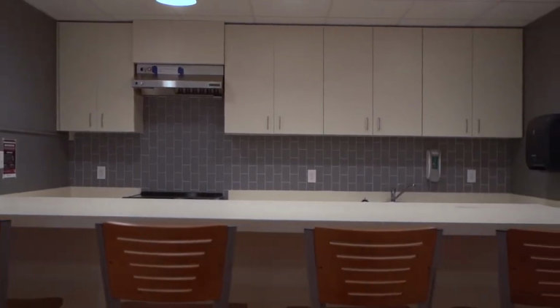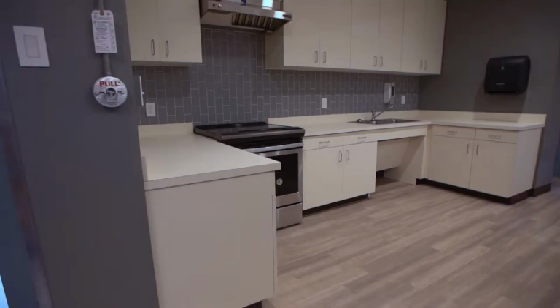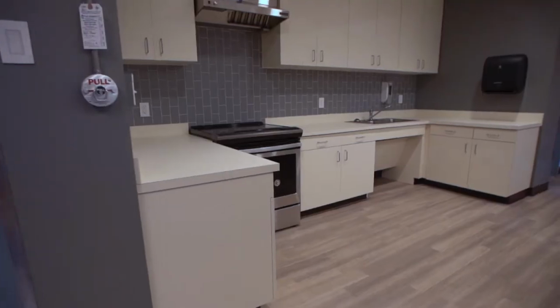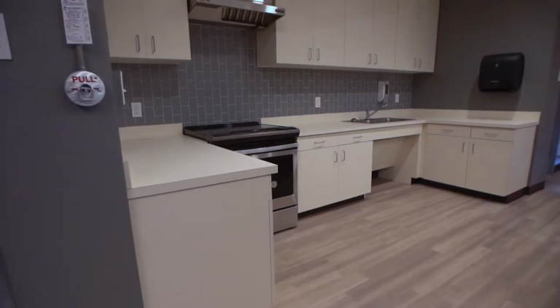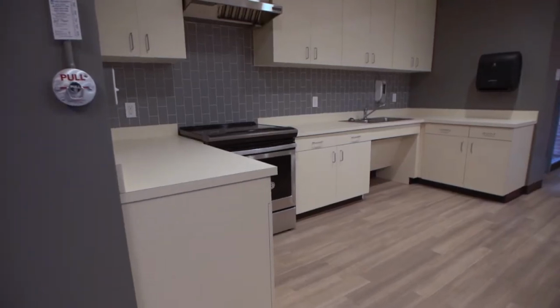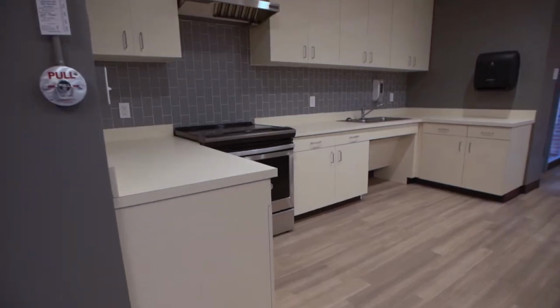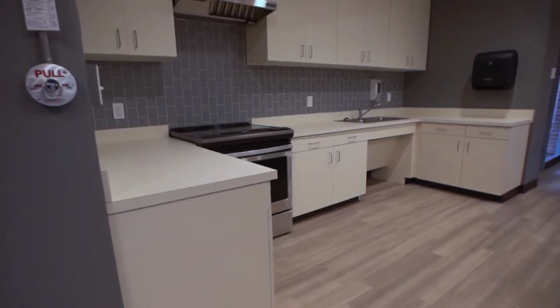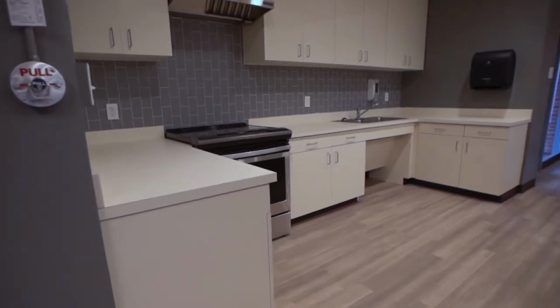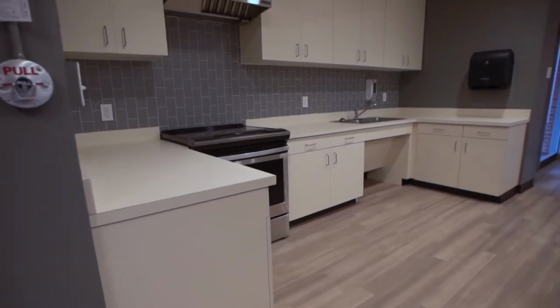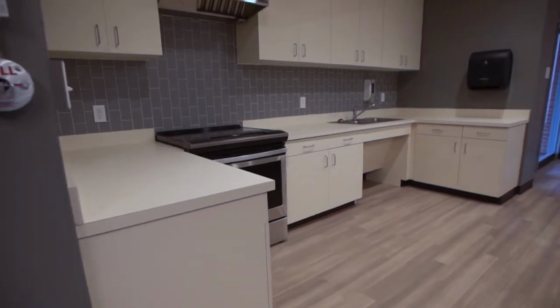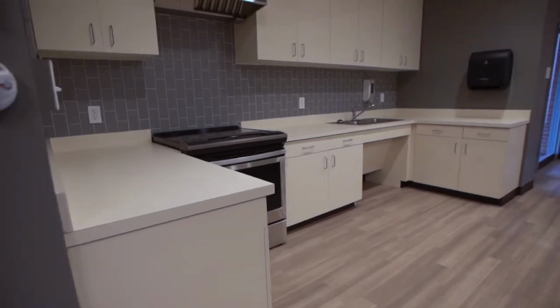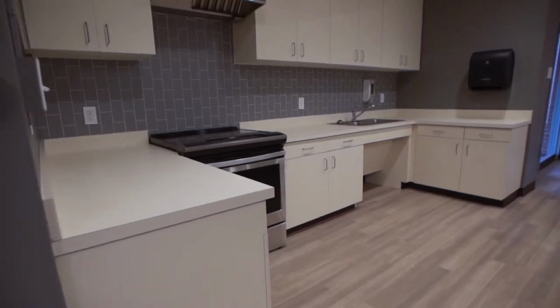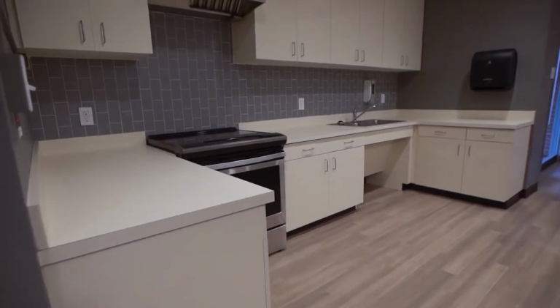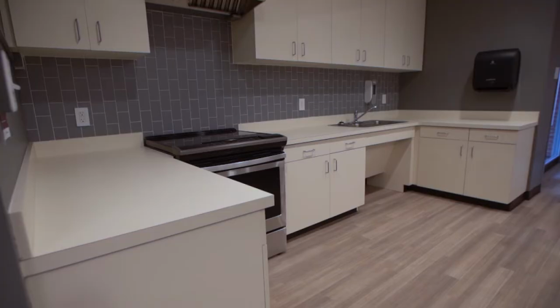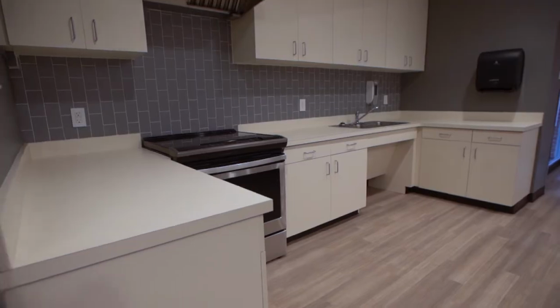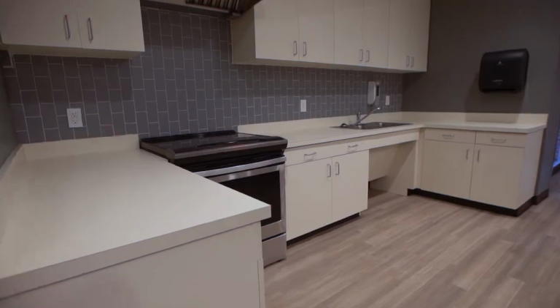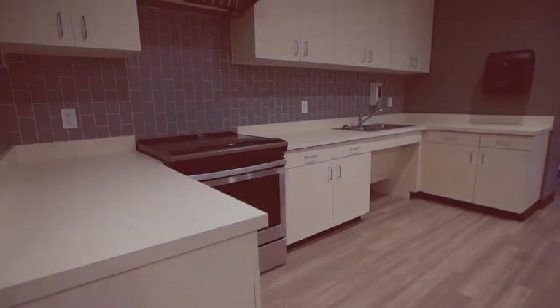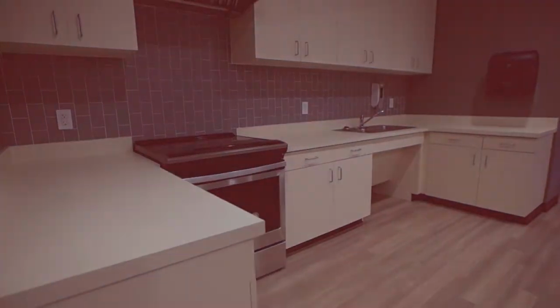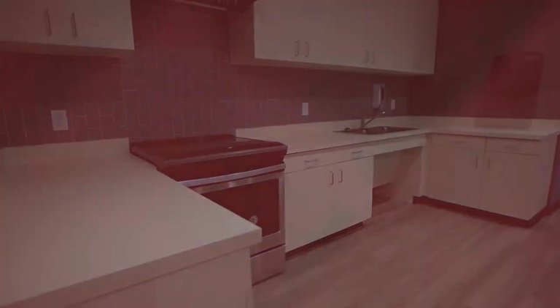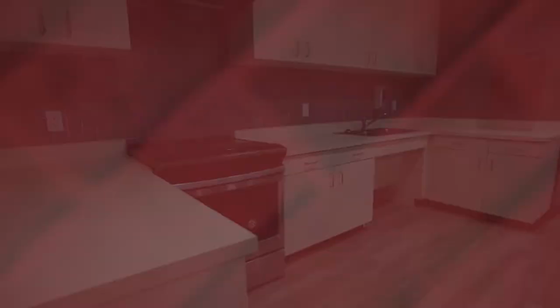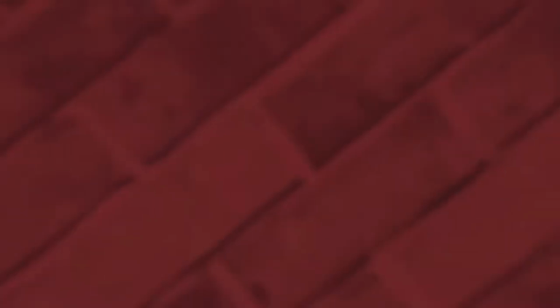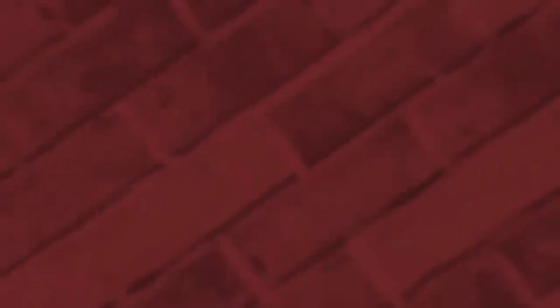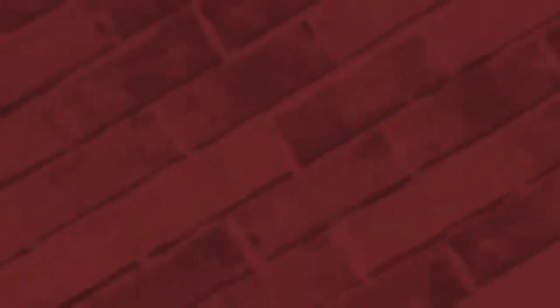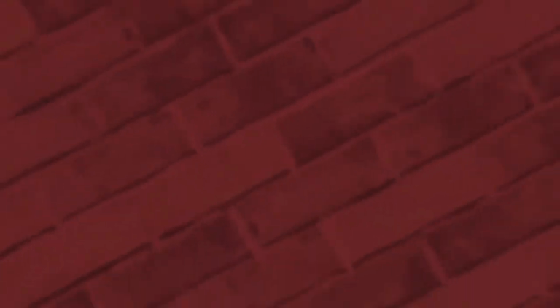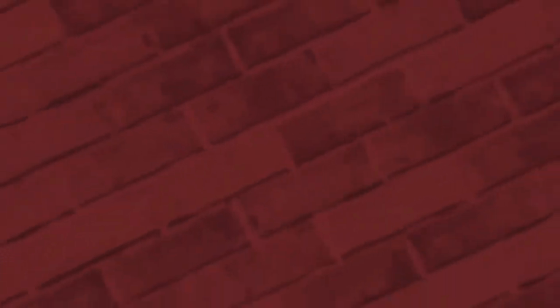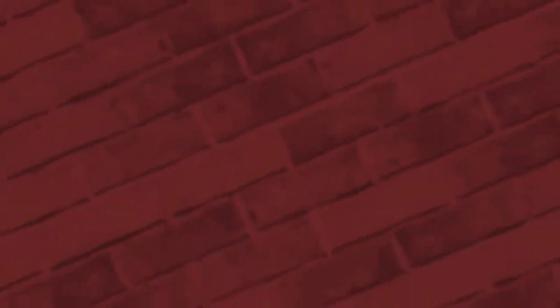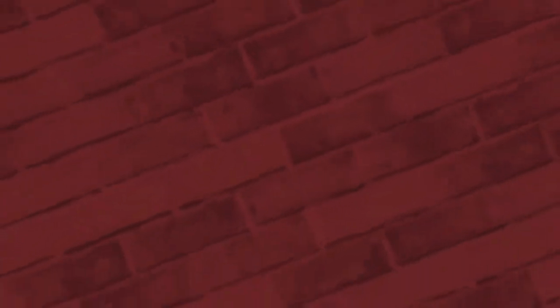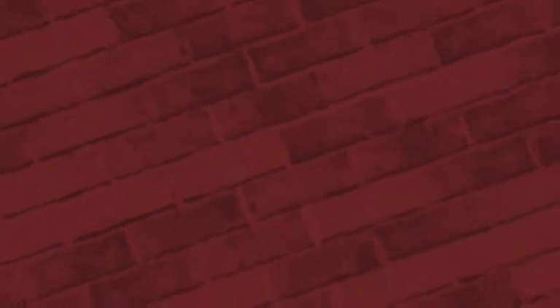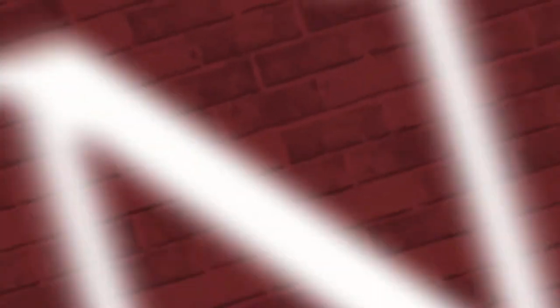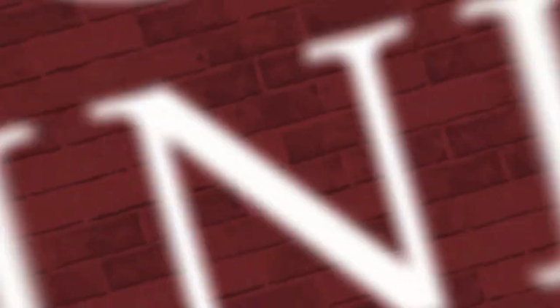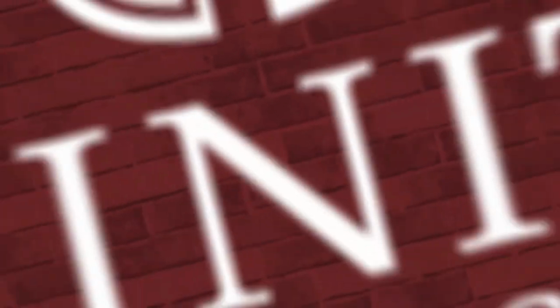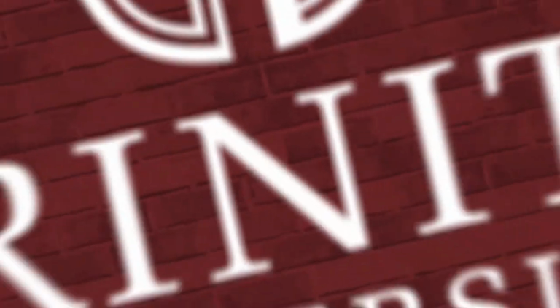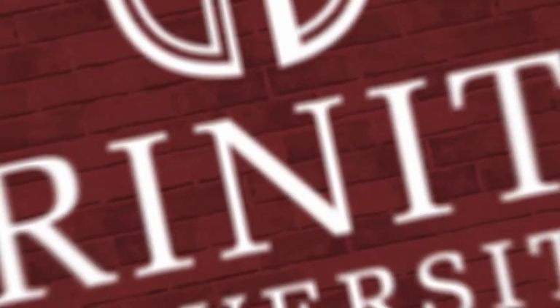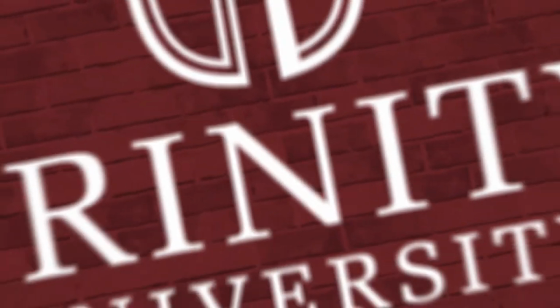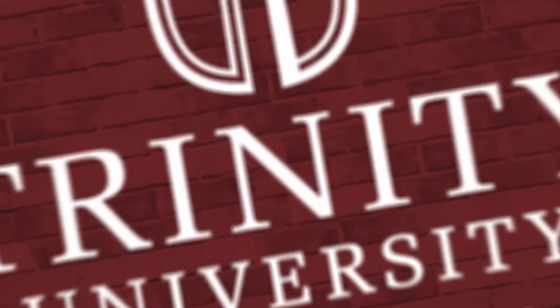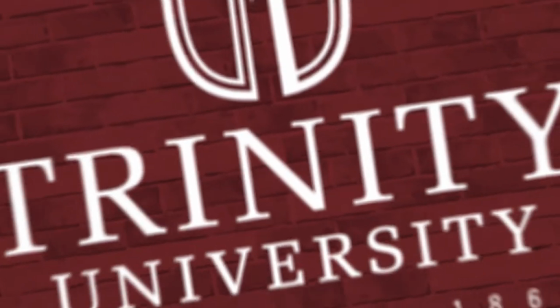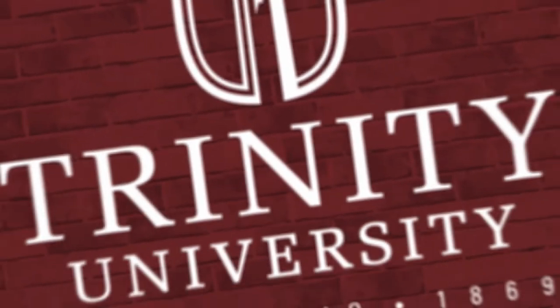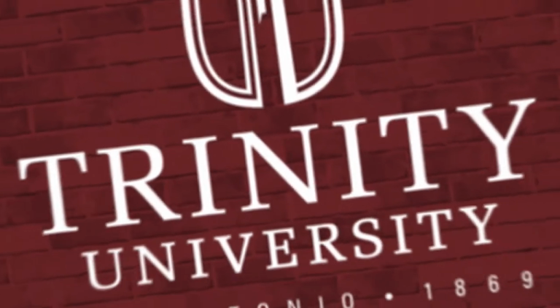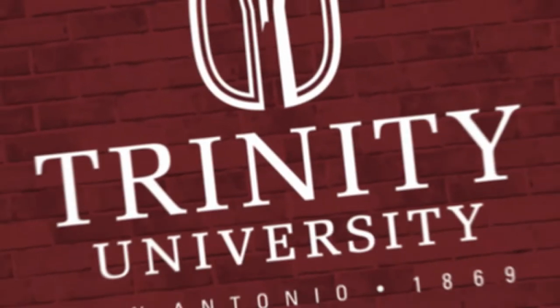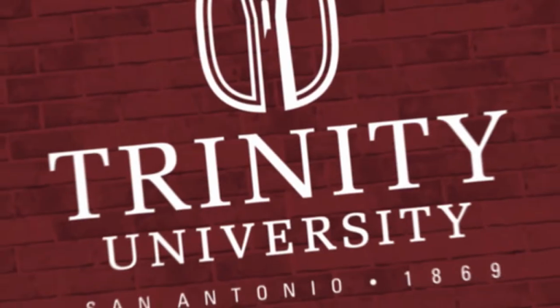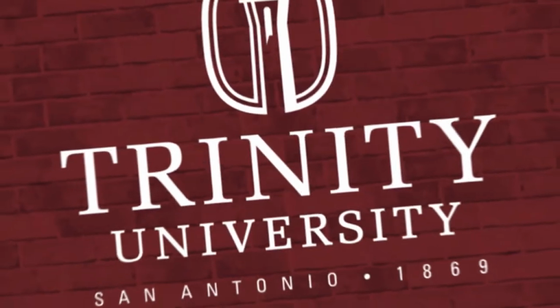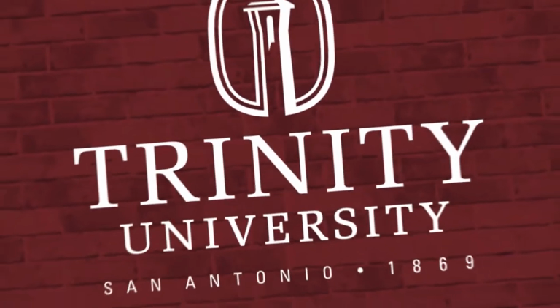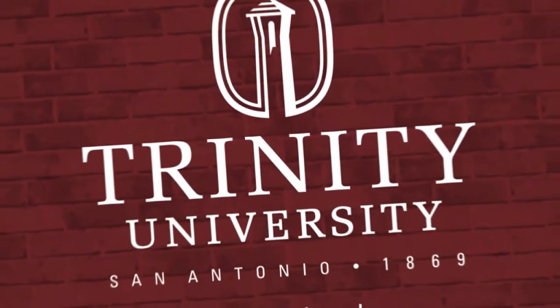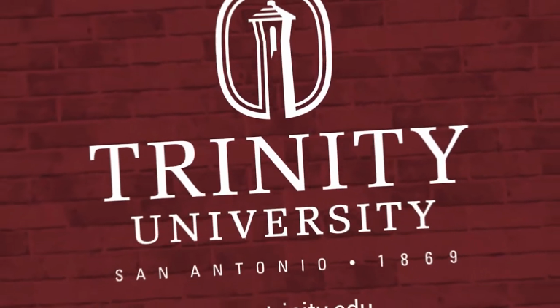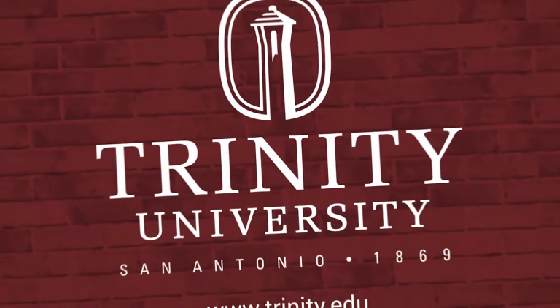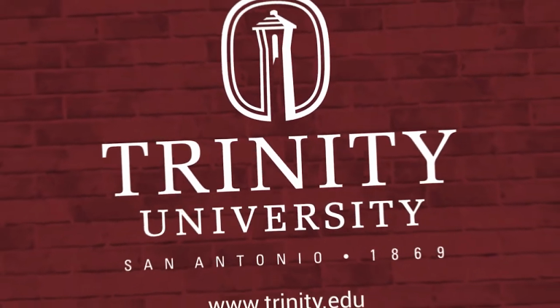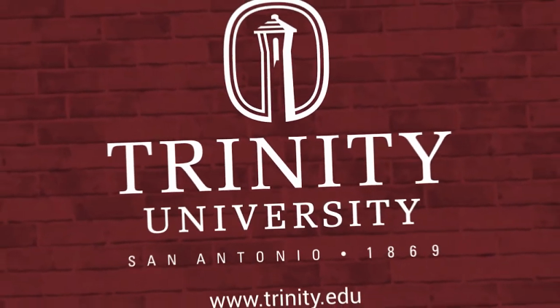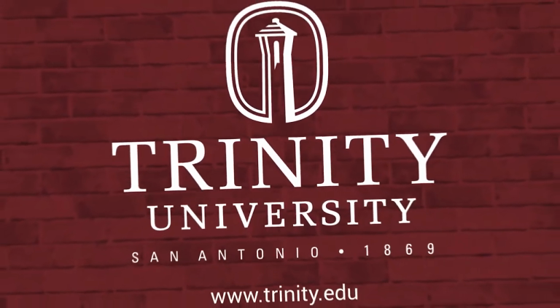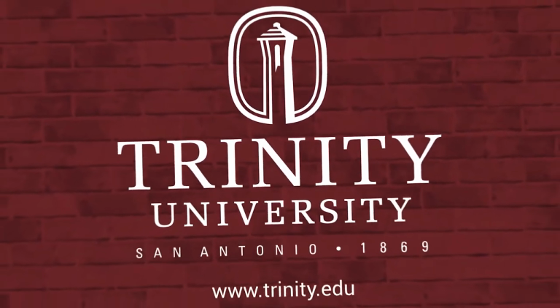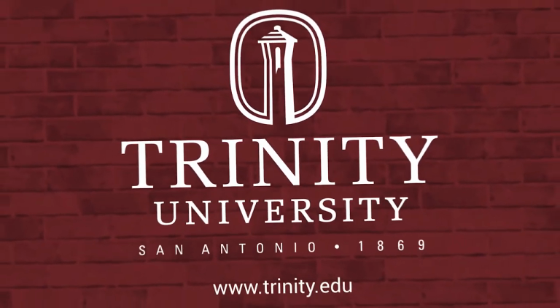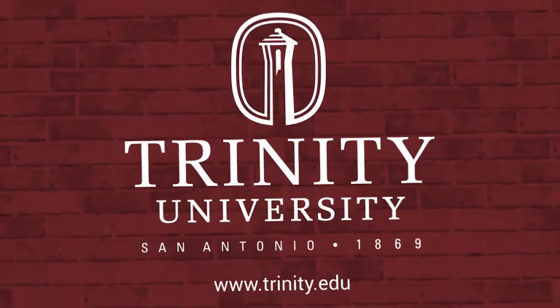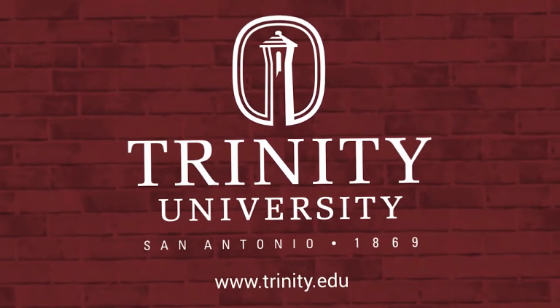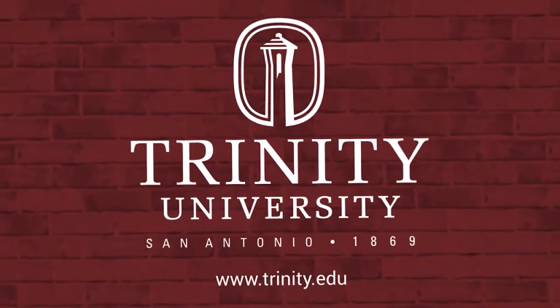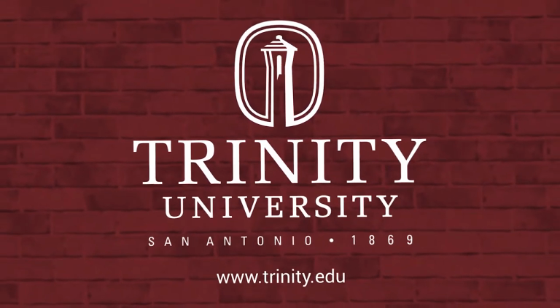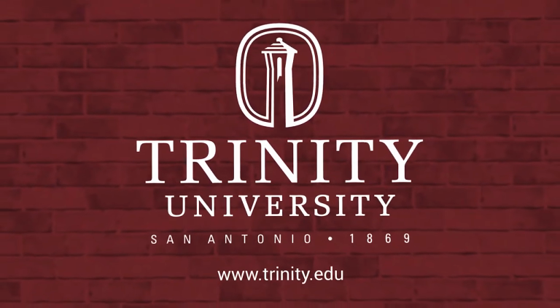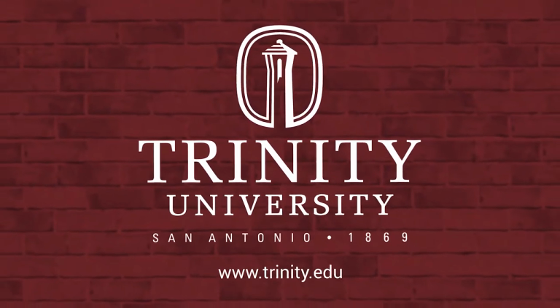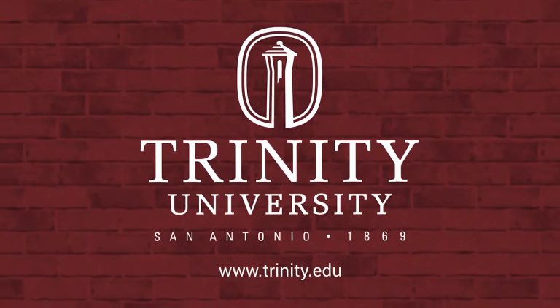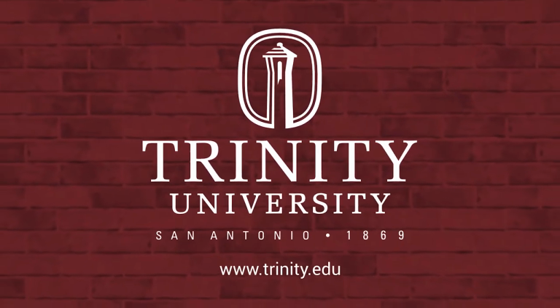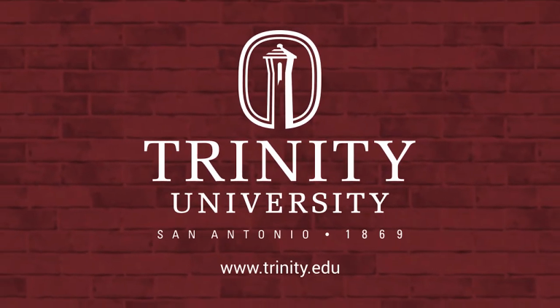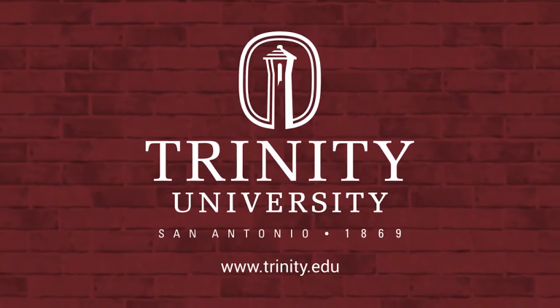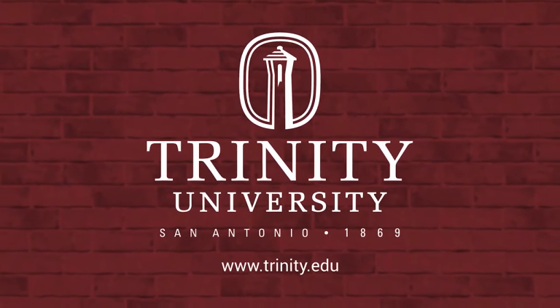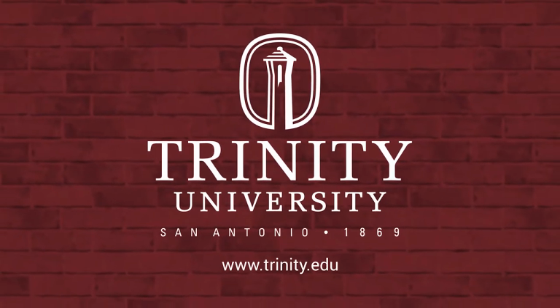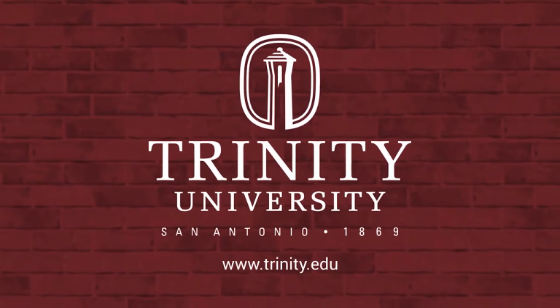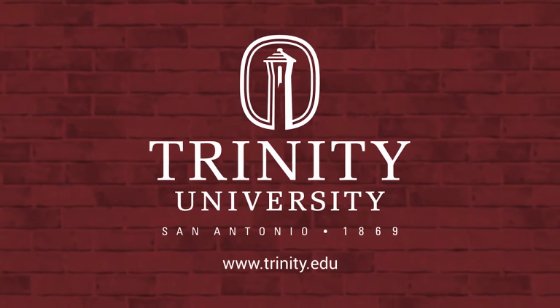Housekeeping is provided to your room in McLean on a bi-weekly basis. We hope you enjoy your residence hall.